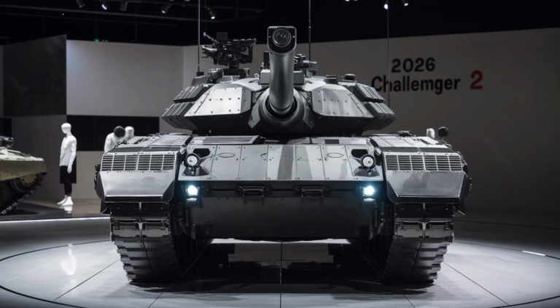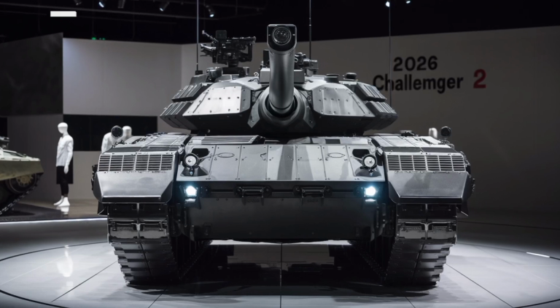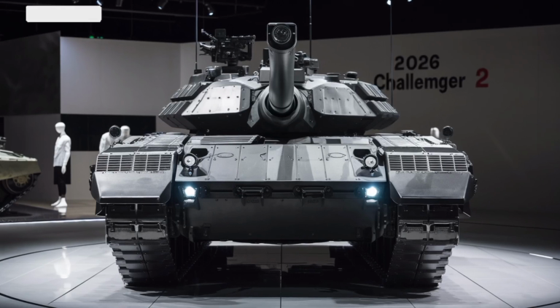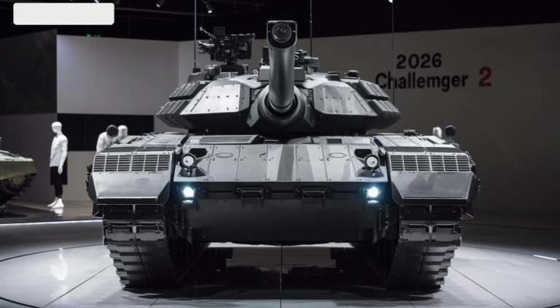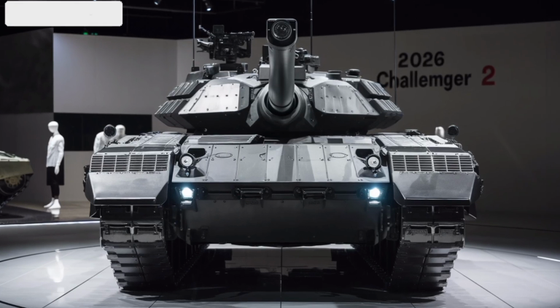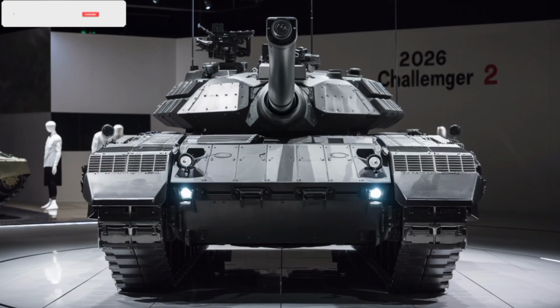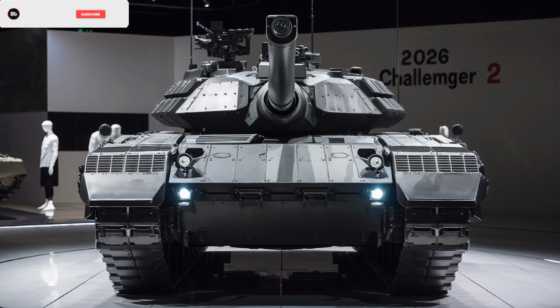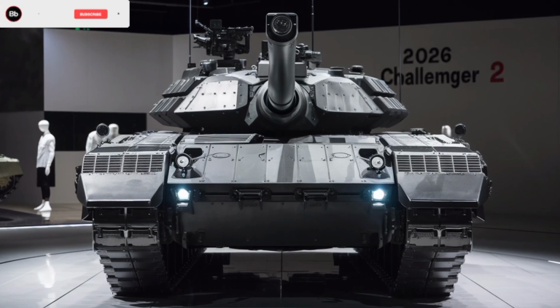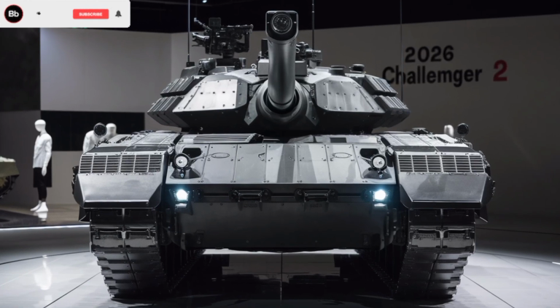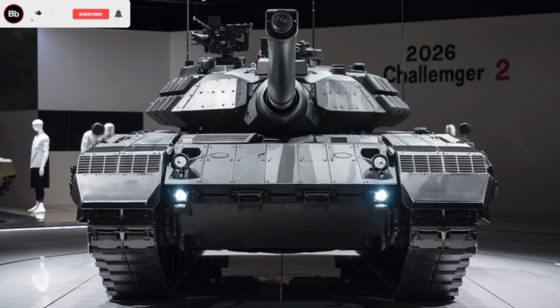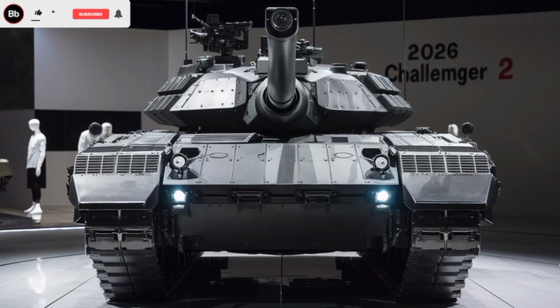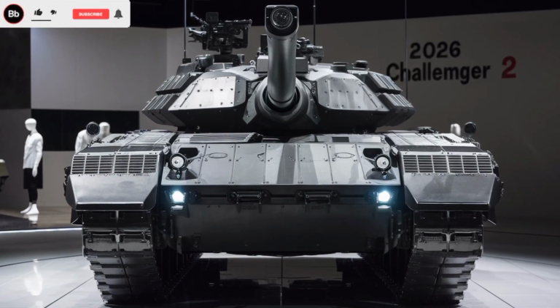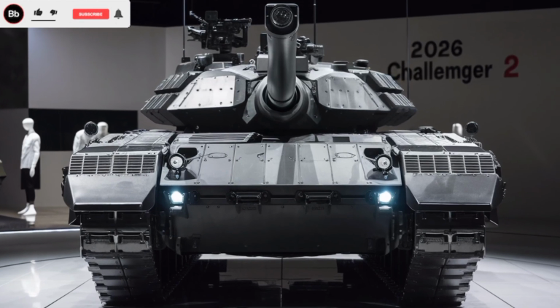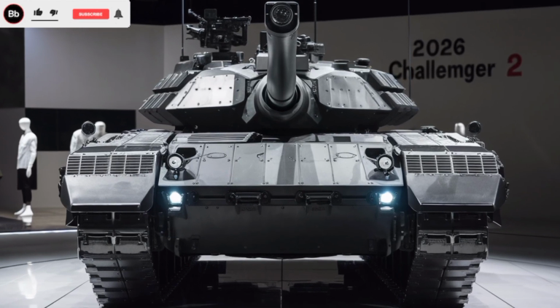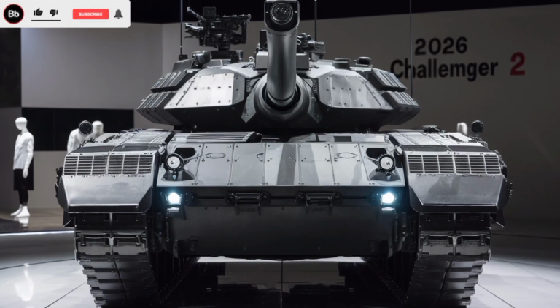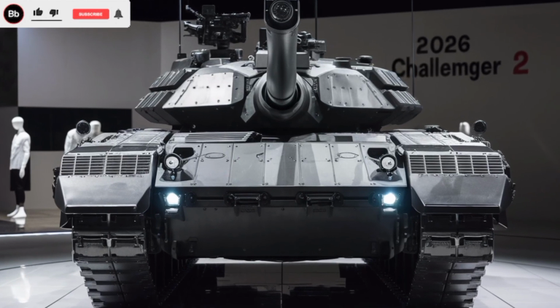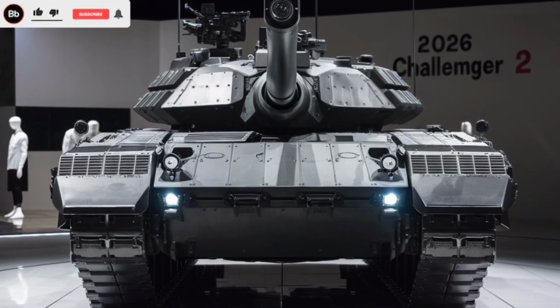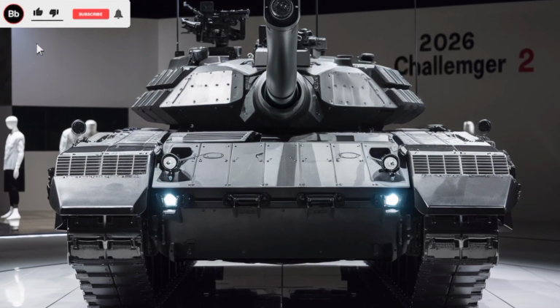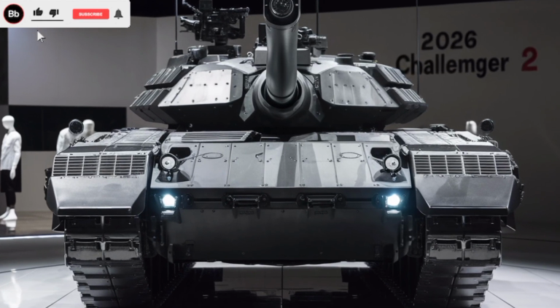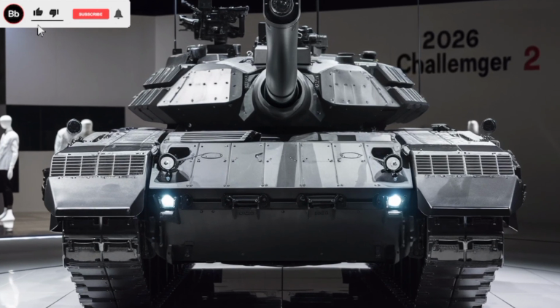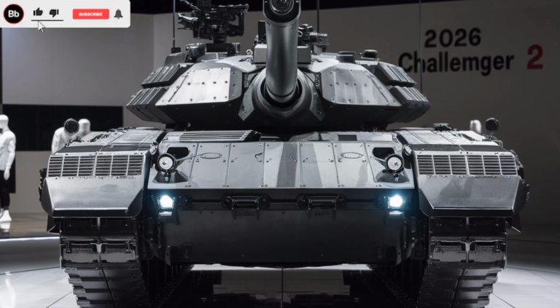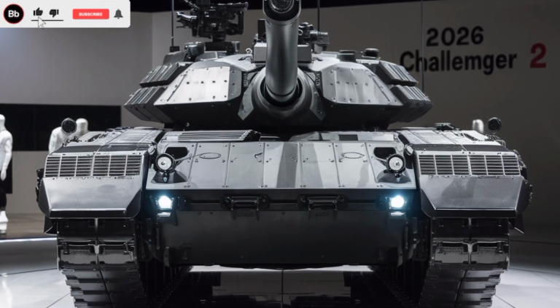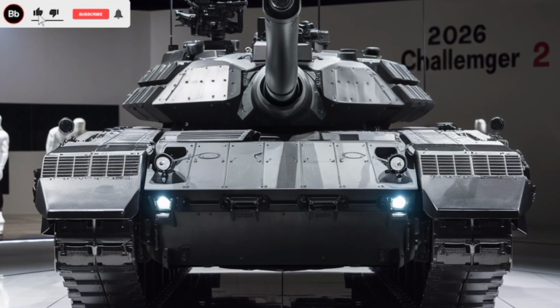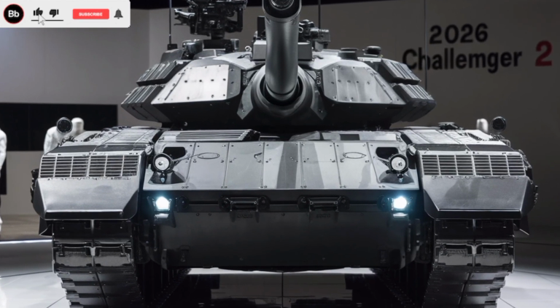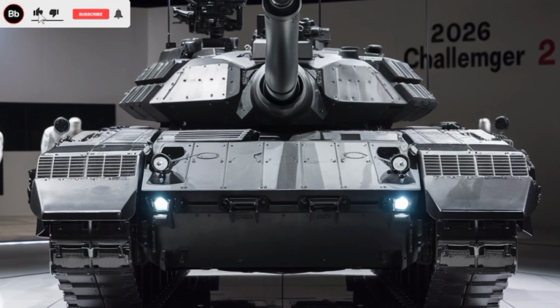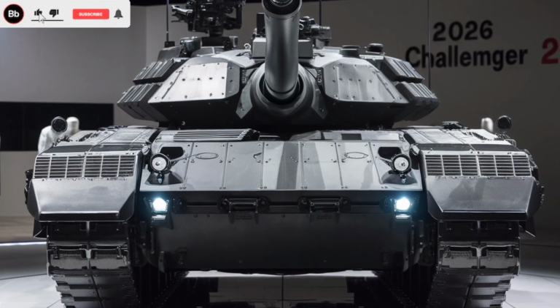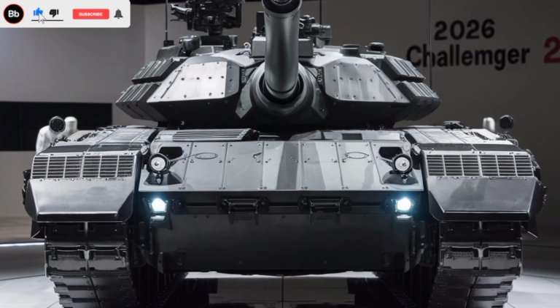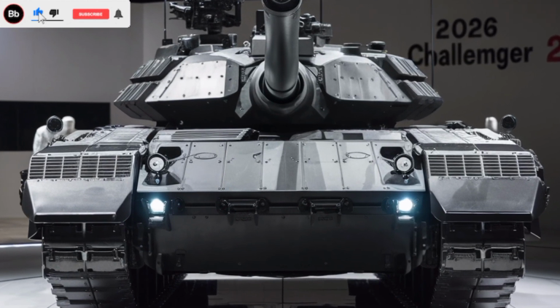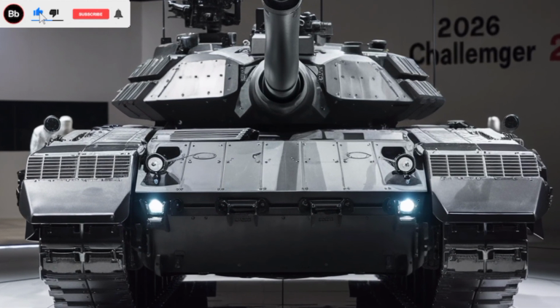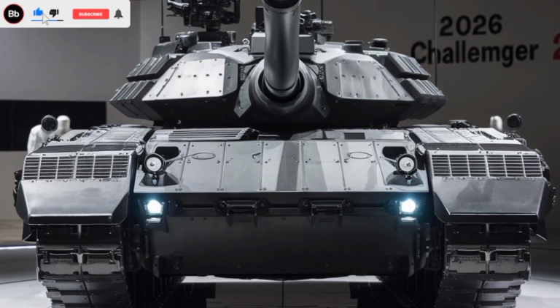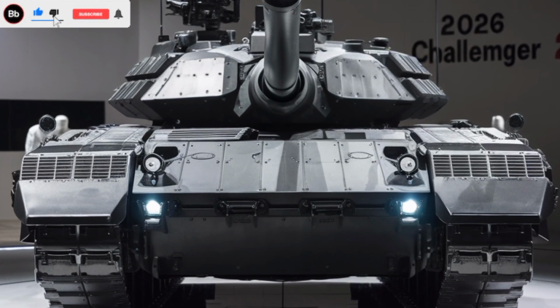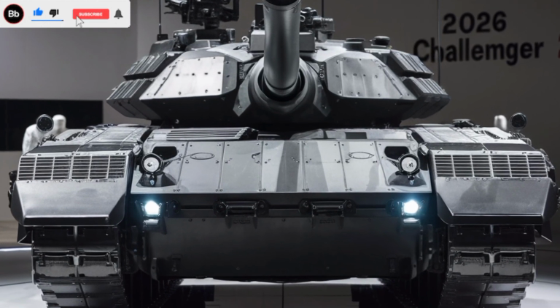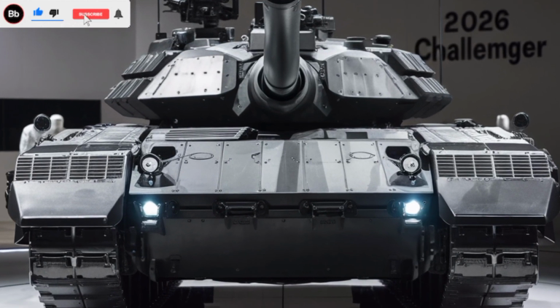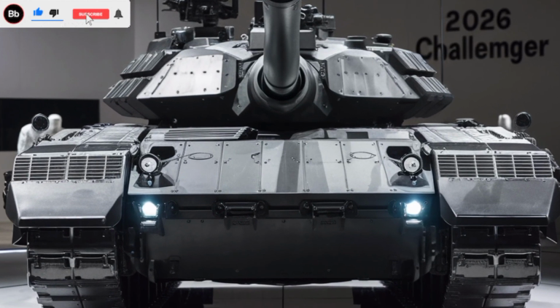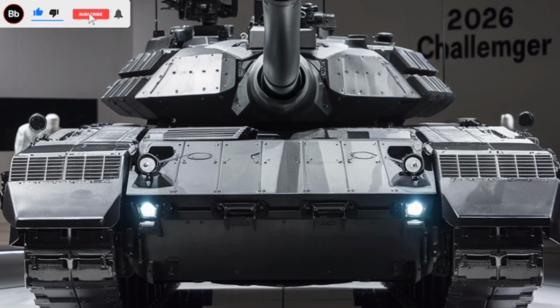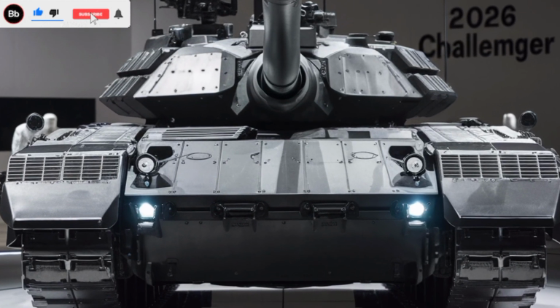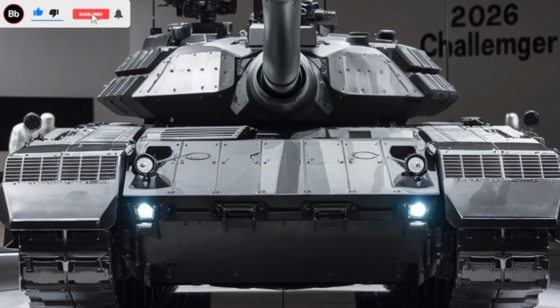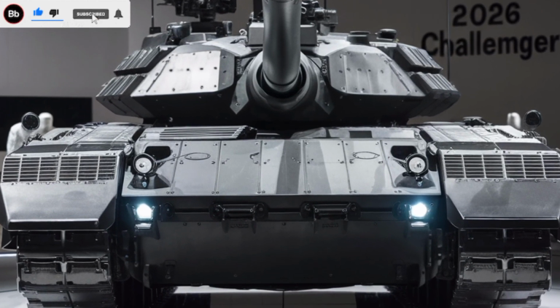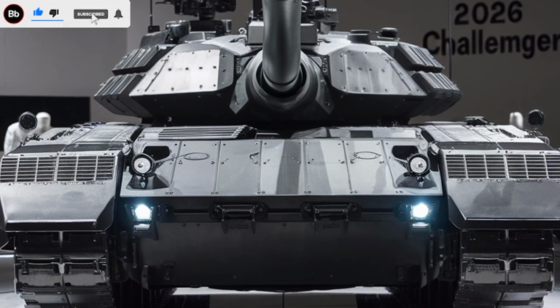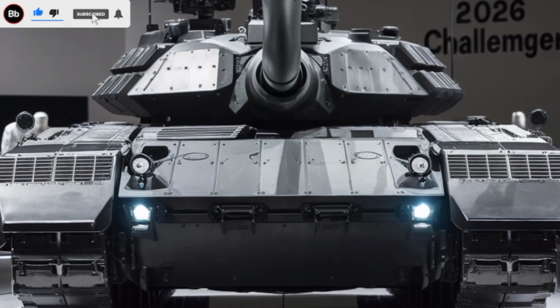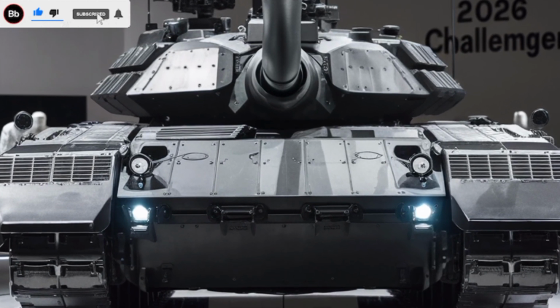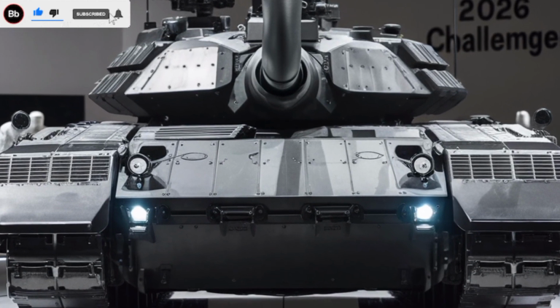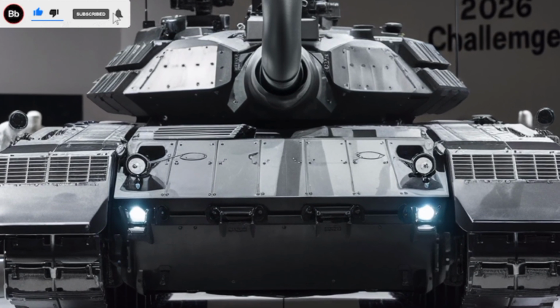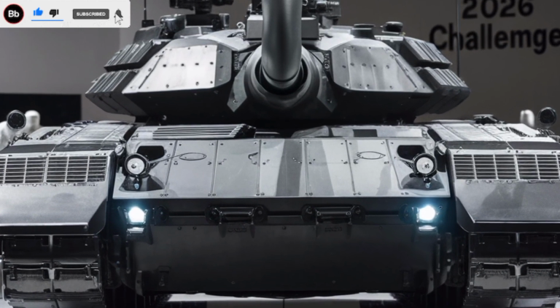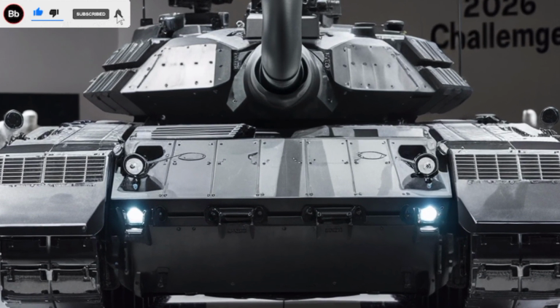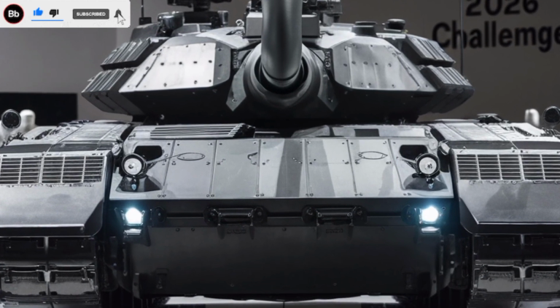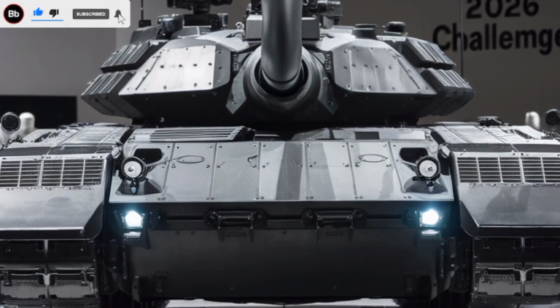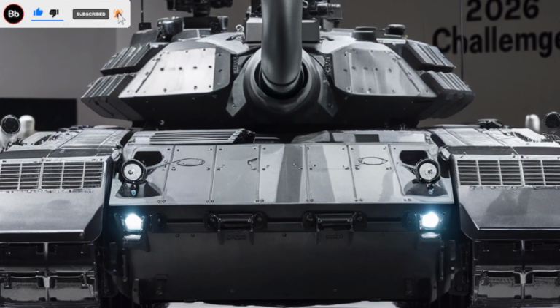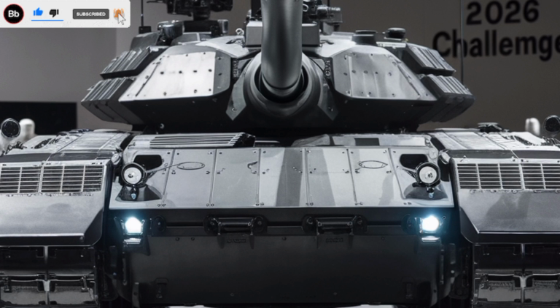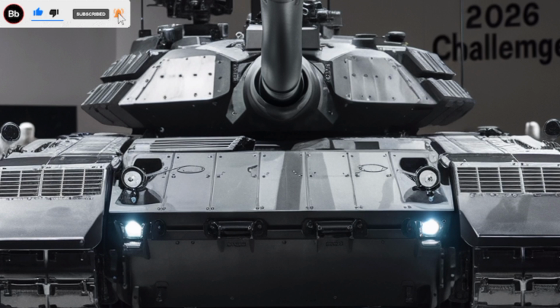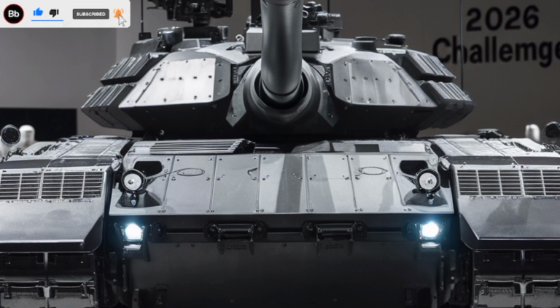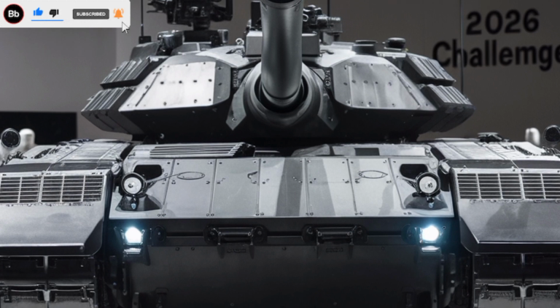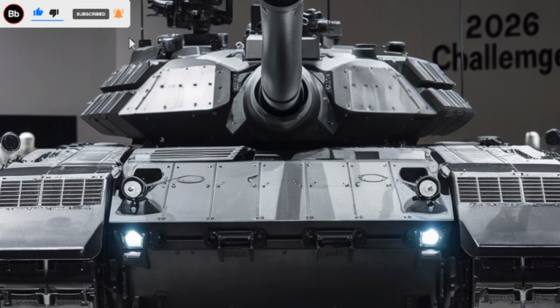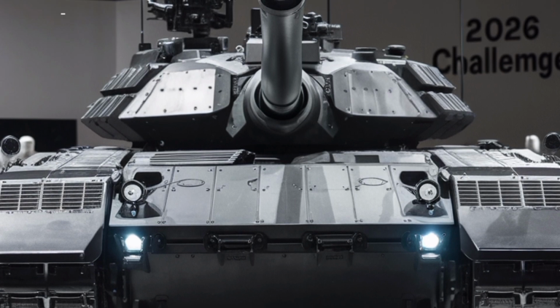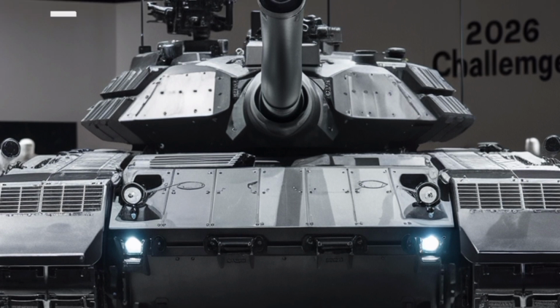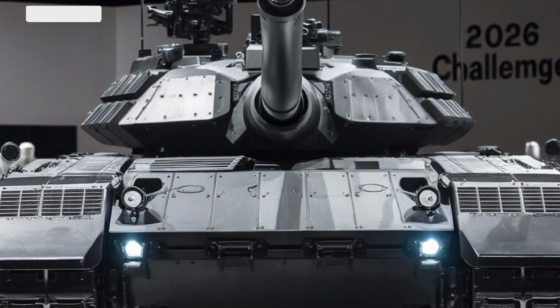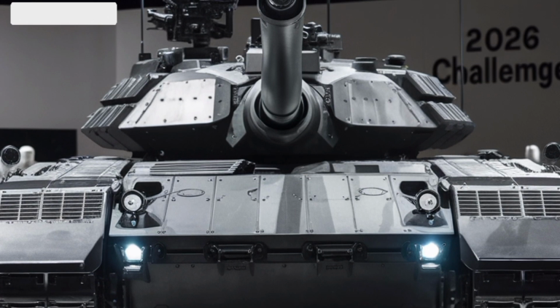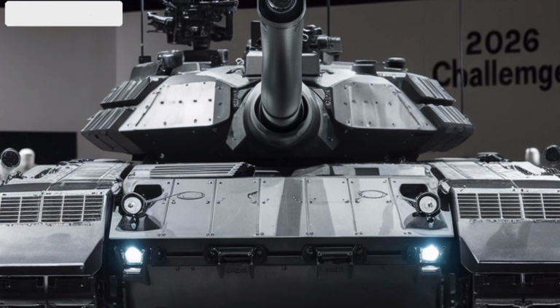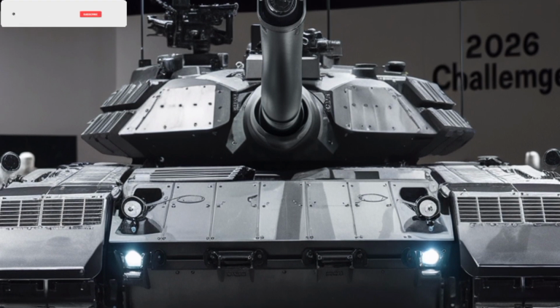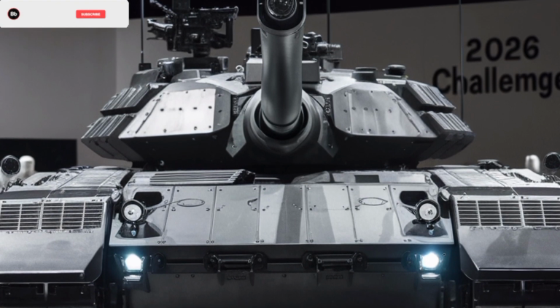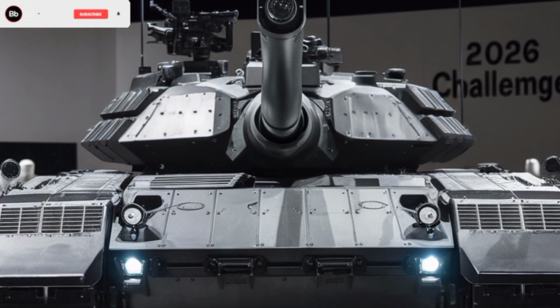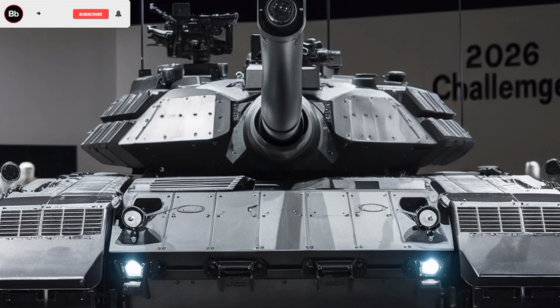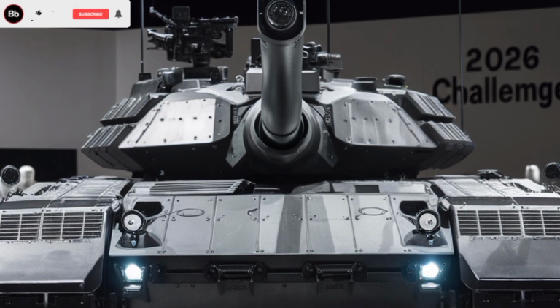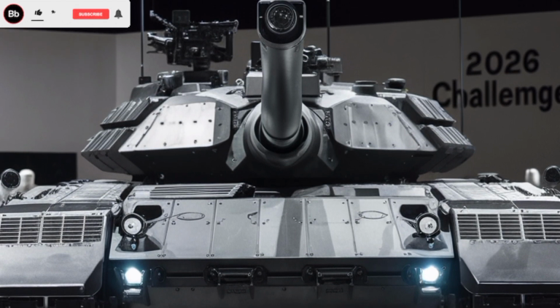The 2026 Challenger II — a masterpiece of modern military engineering, blending cutting-edge technology with battle-proven design.